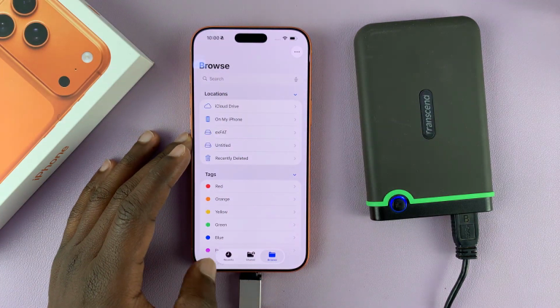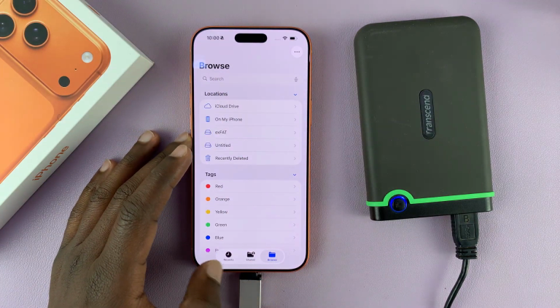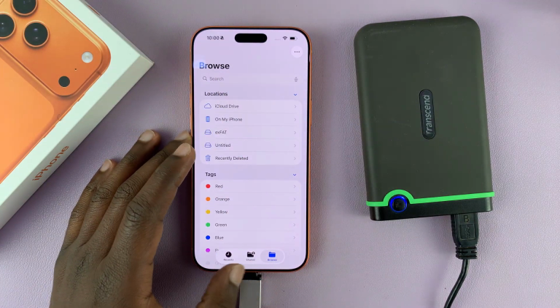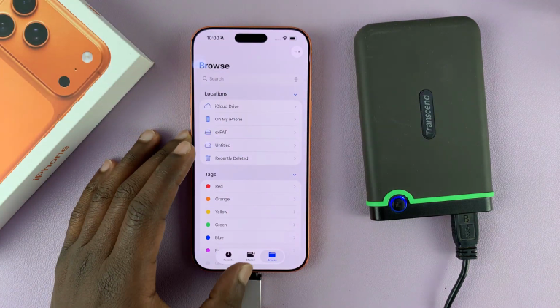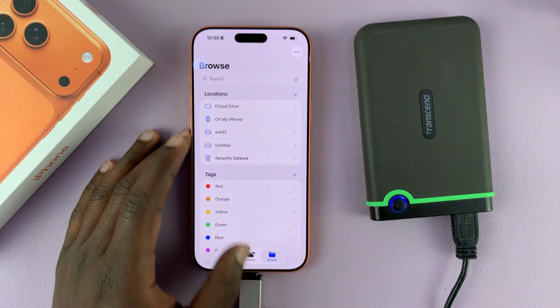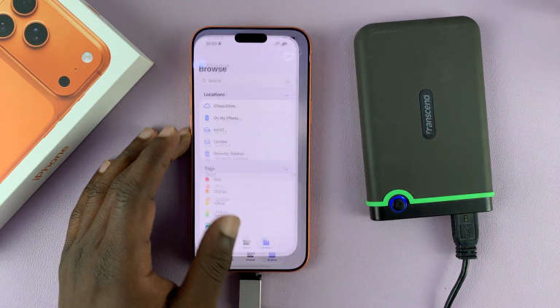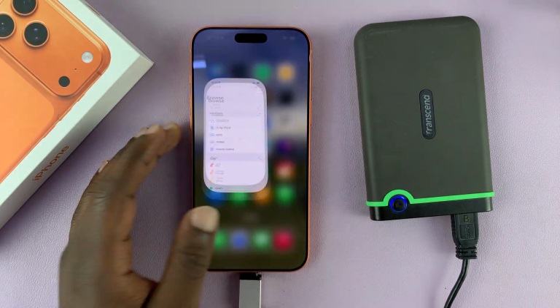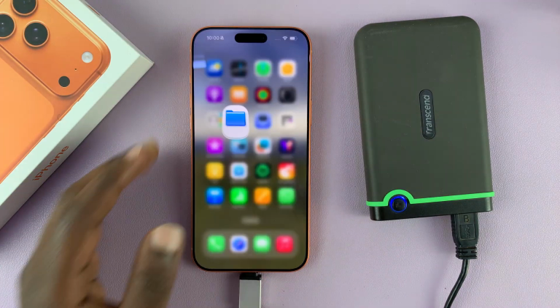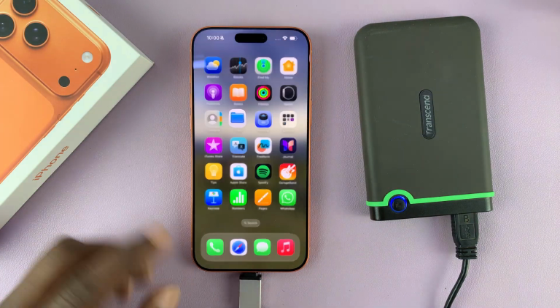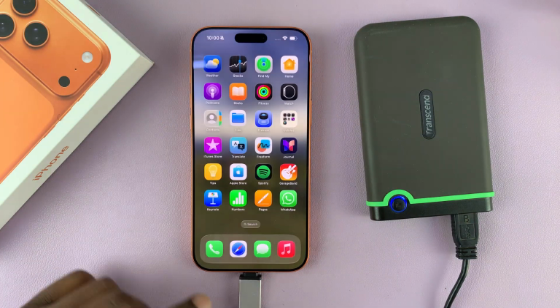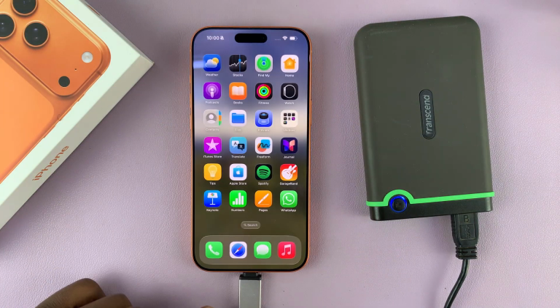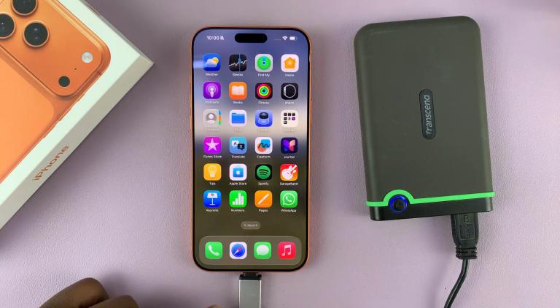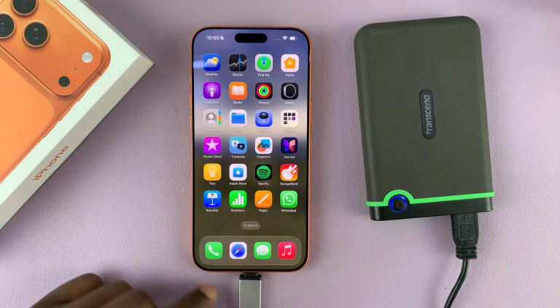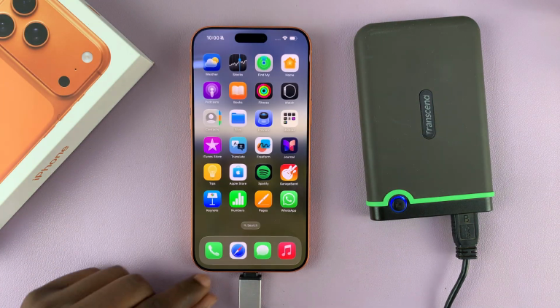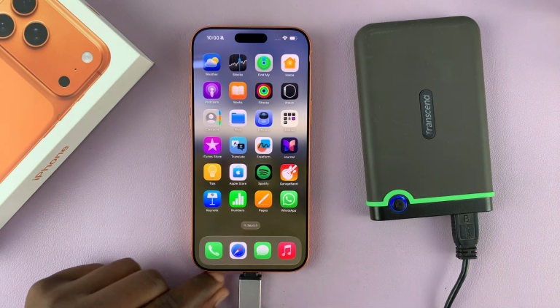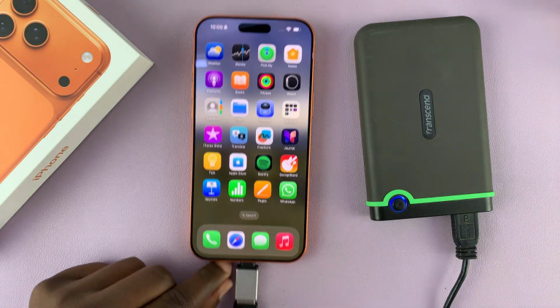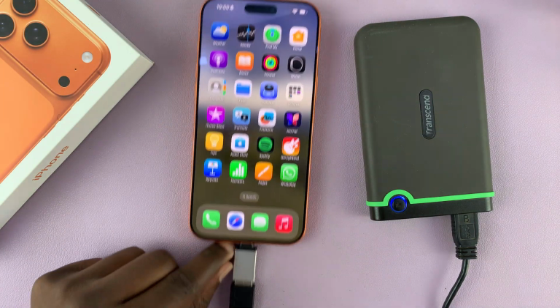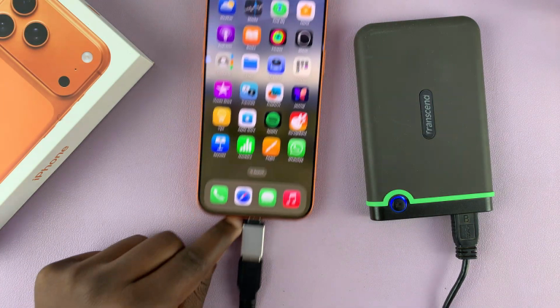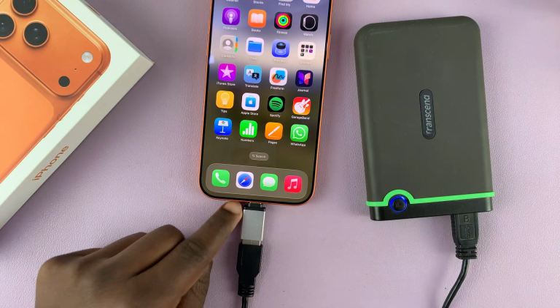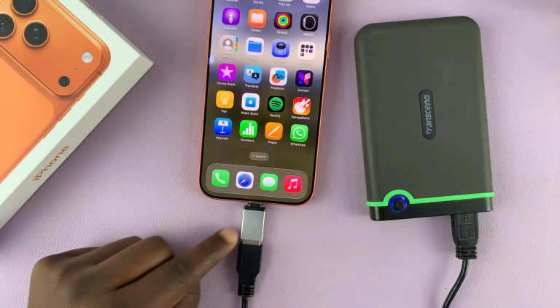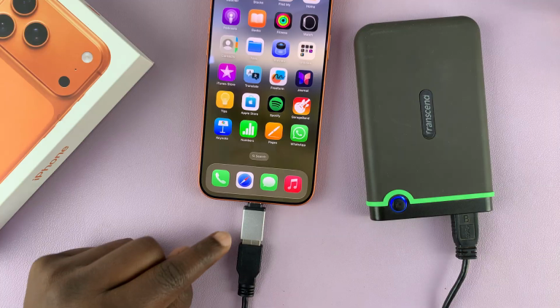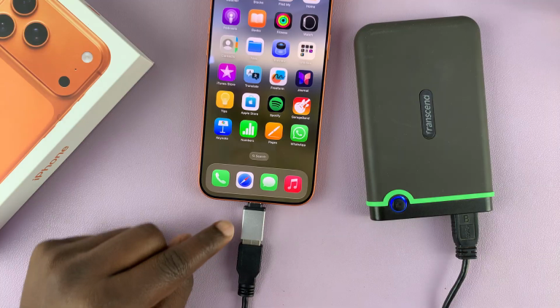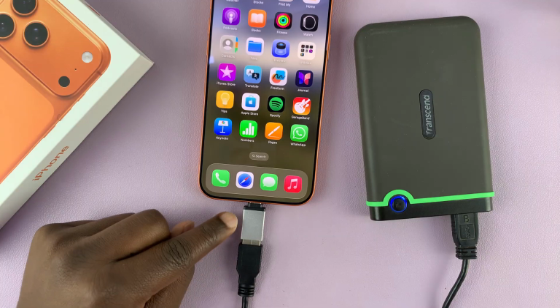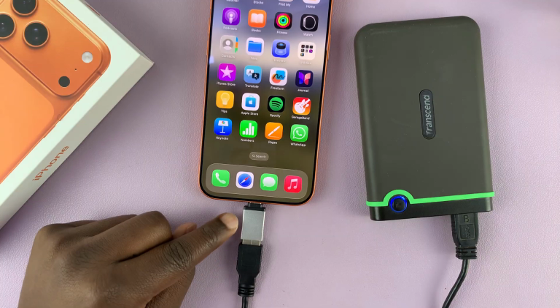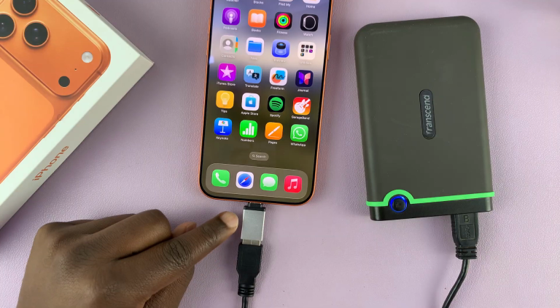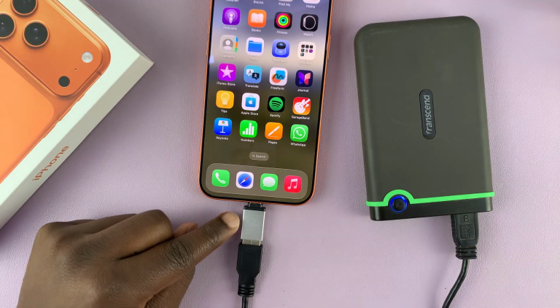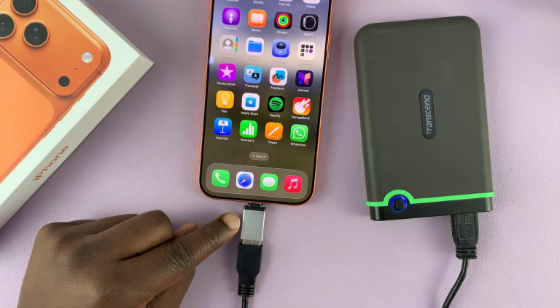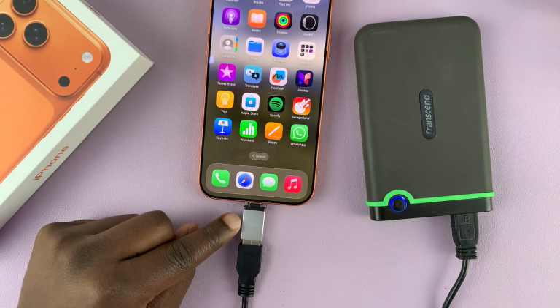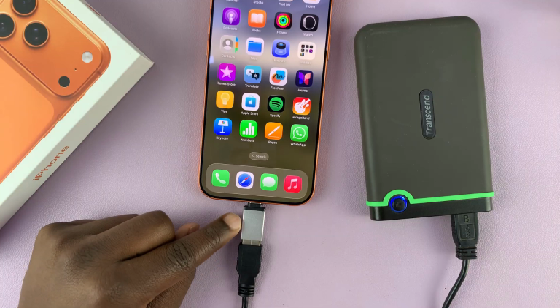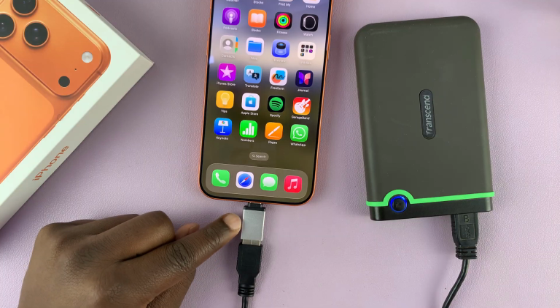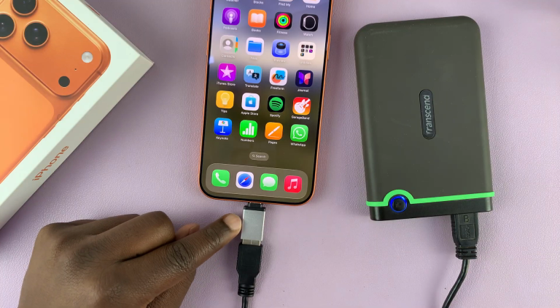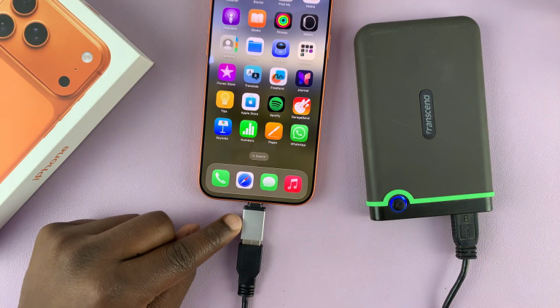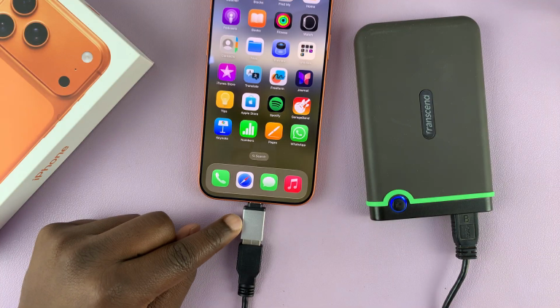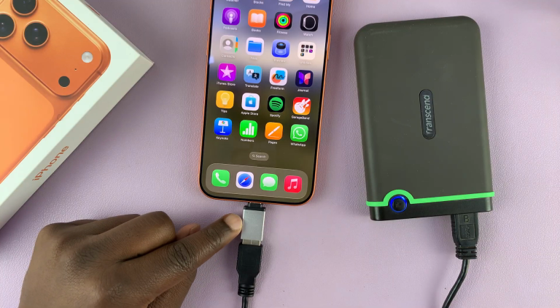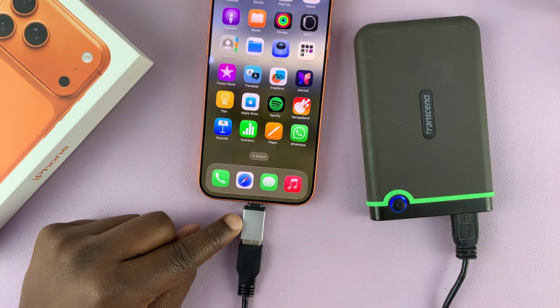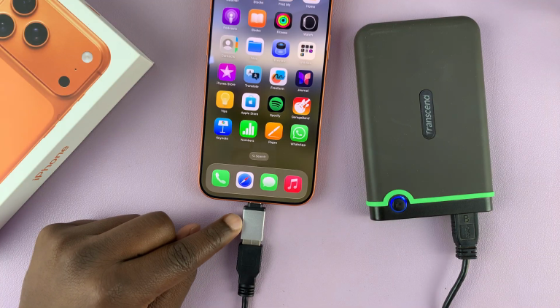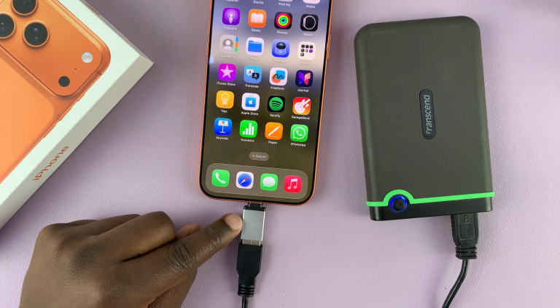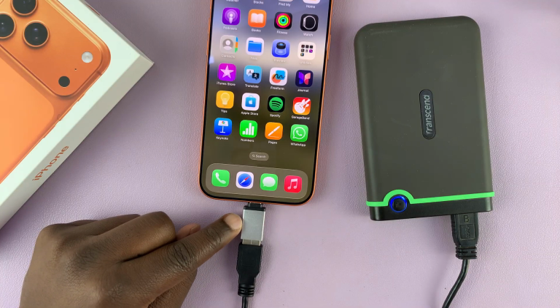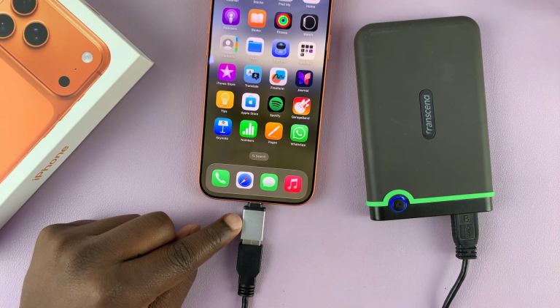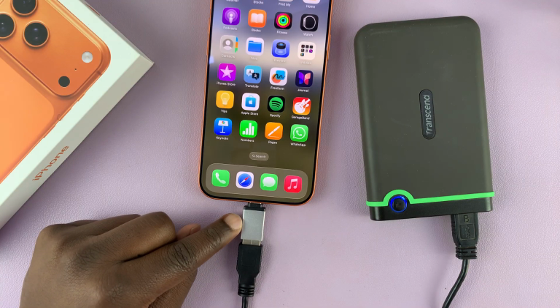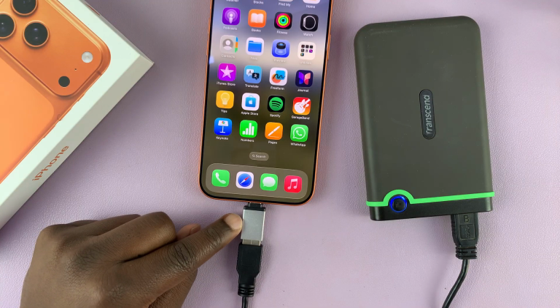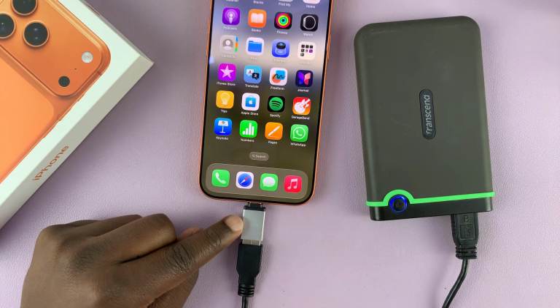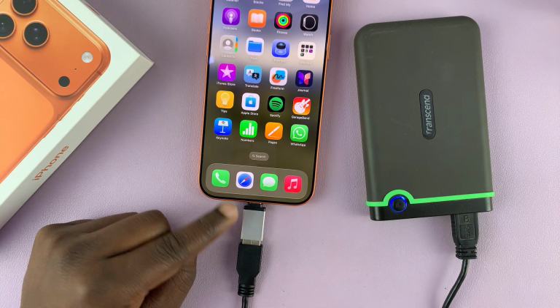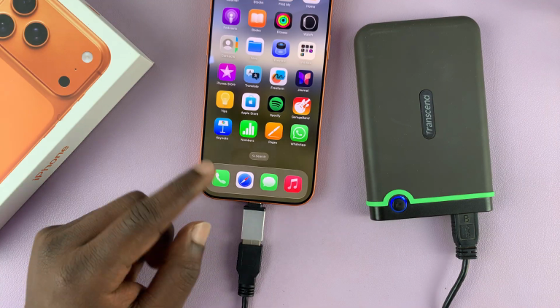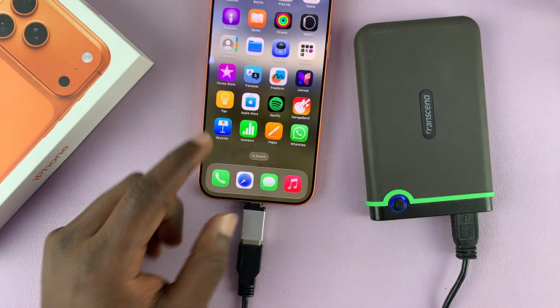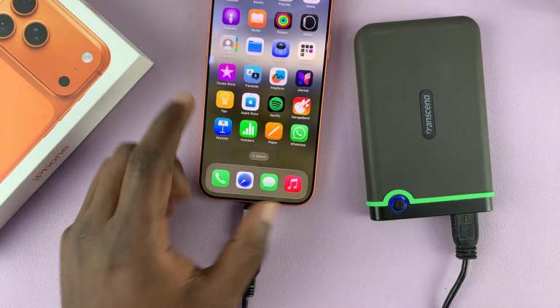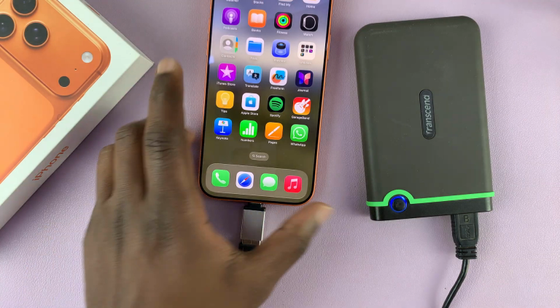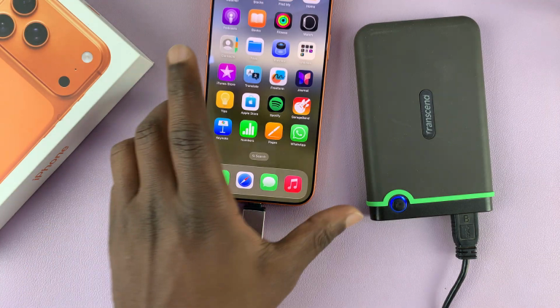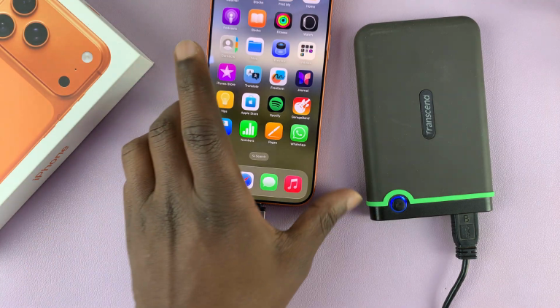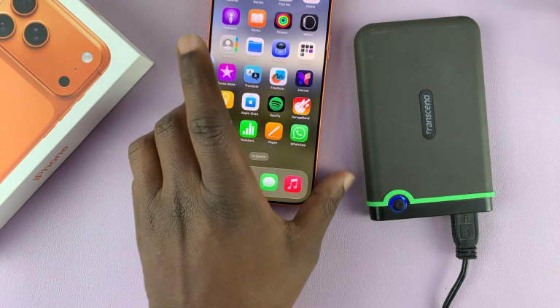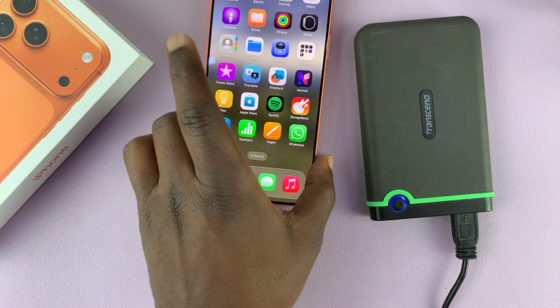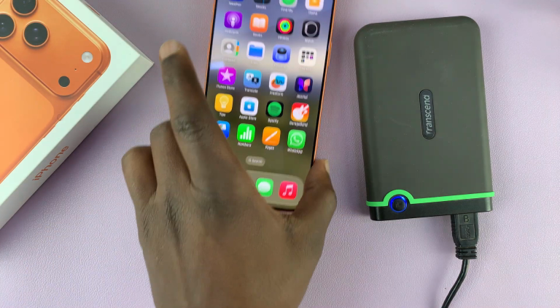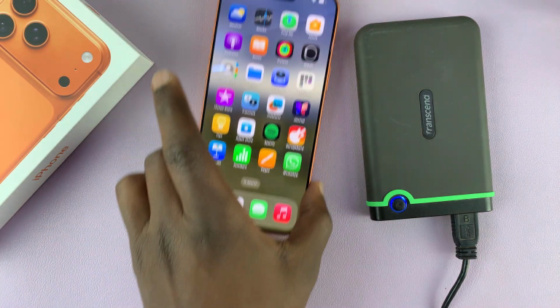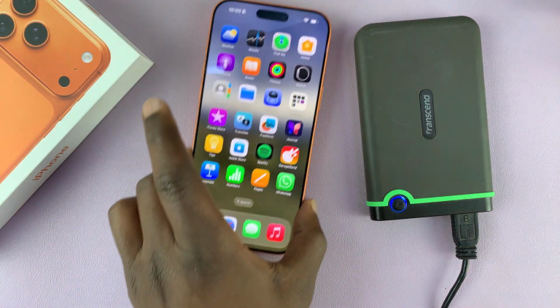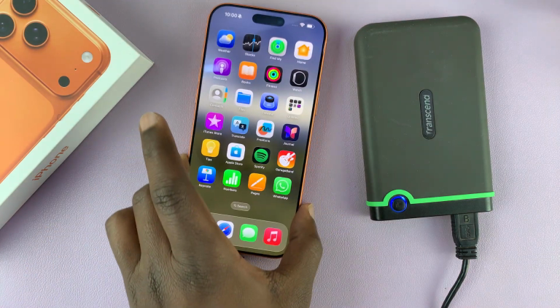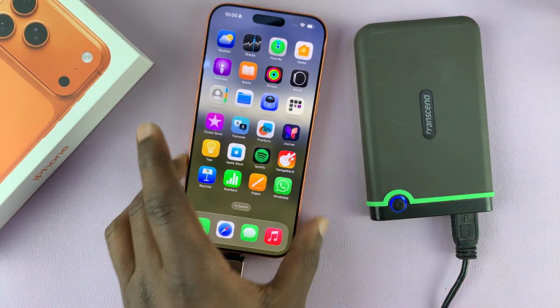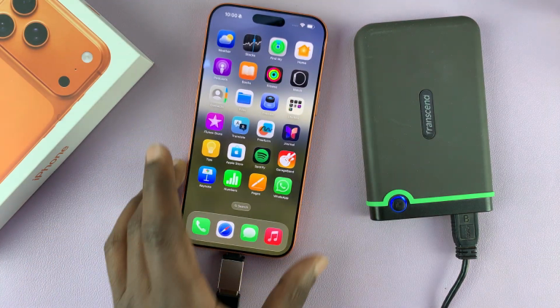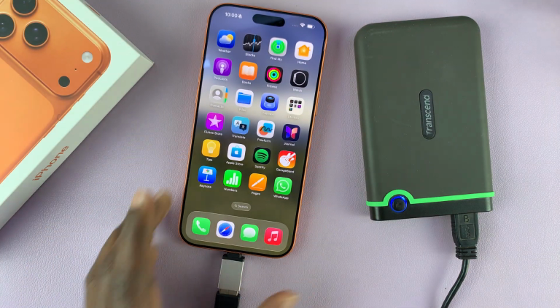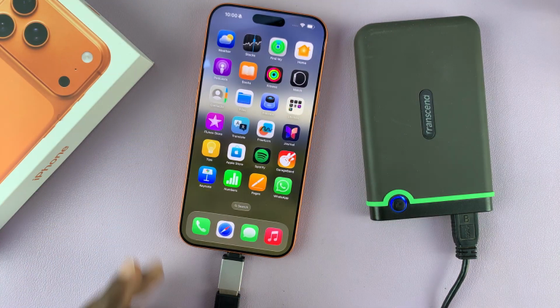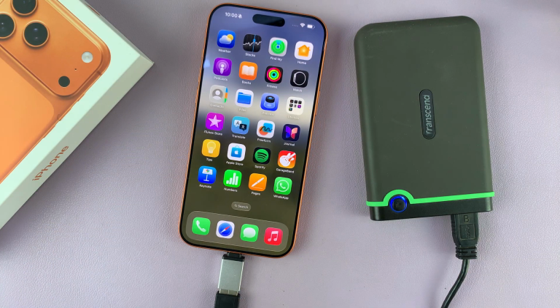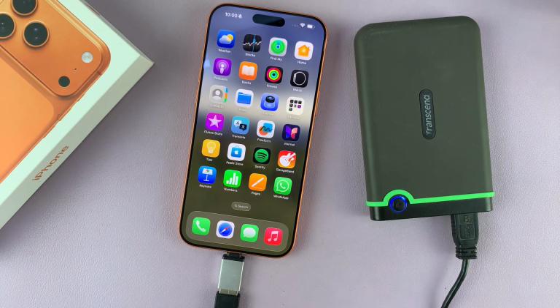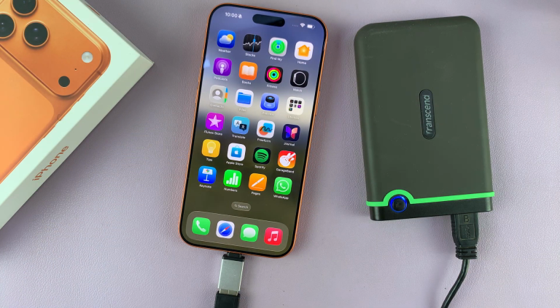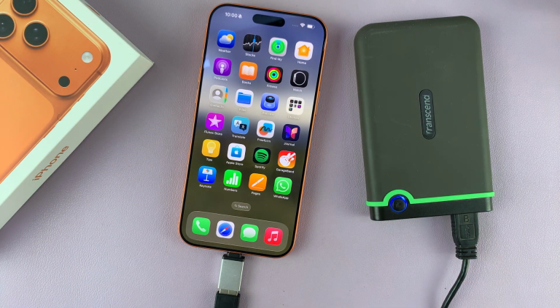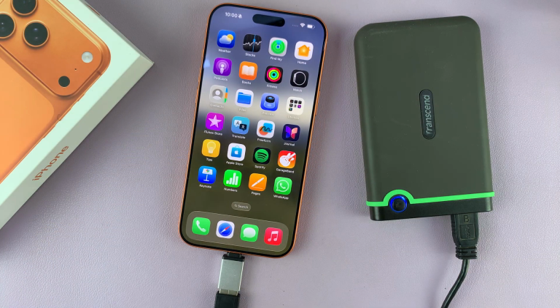As far as connecting goes, that's how you connect it with an OTG adapter. Thanks for watching and good luck.